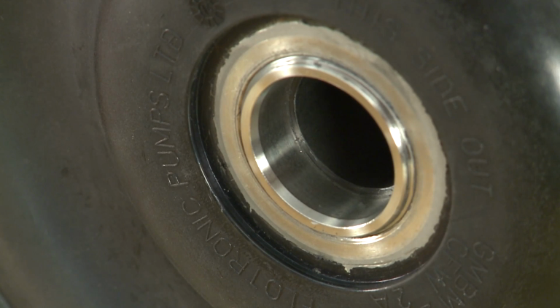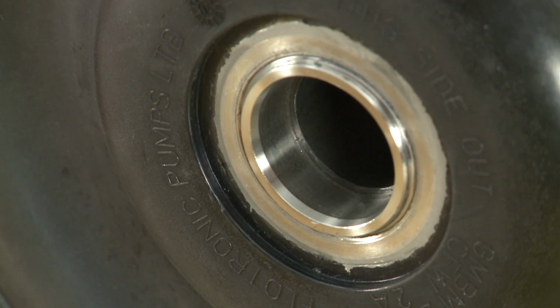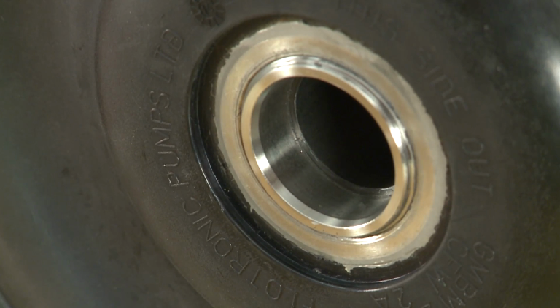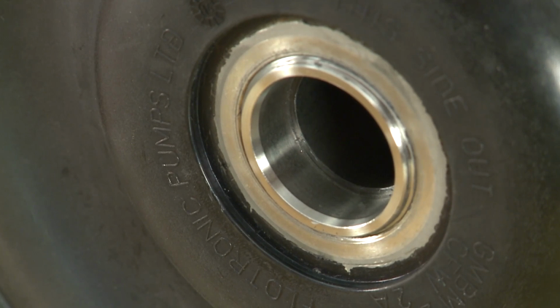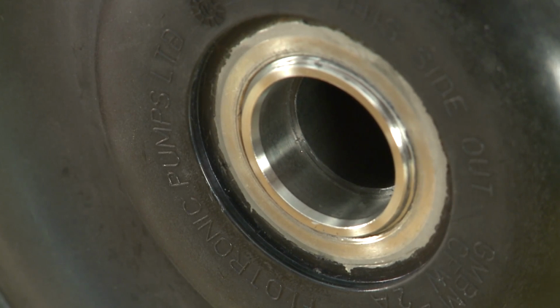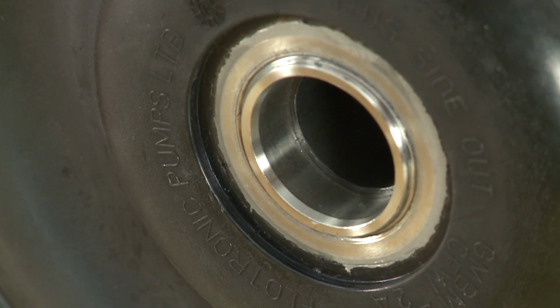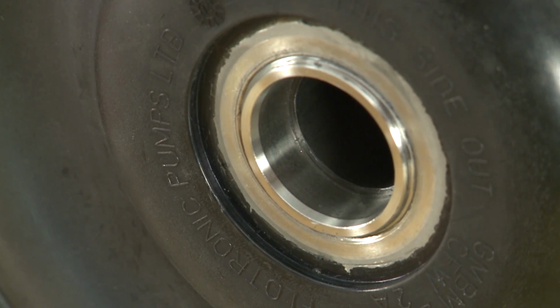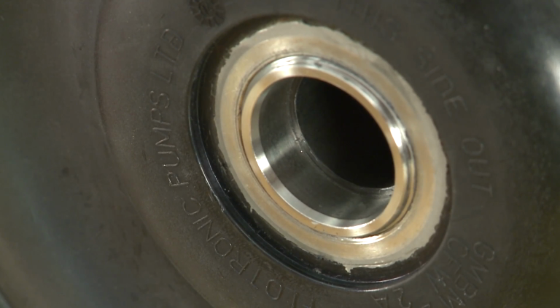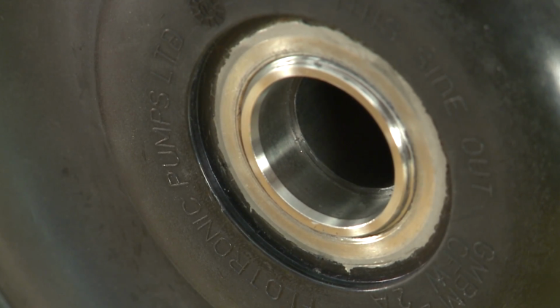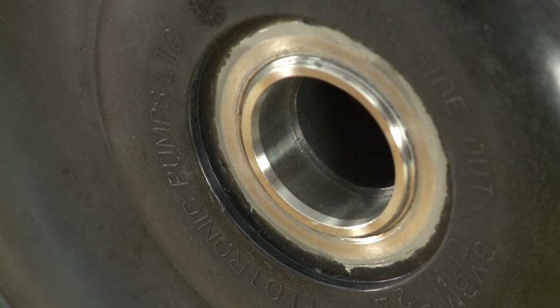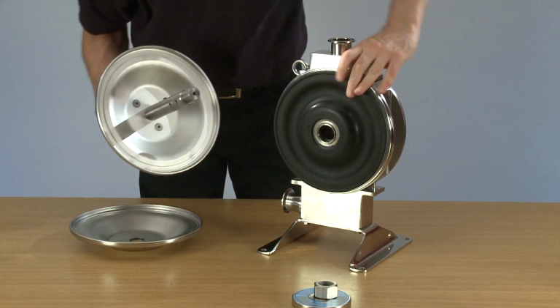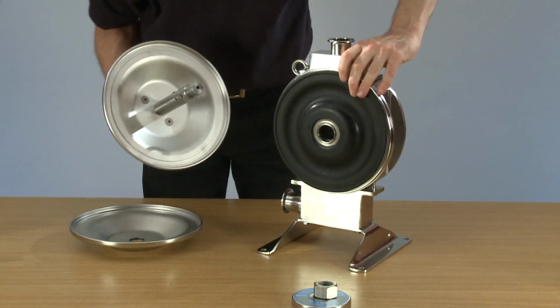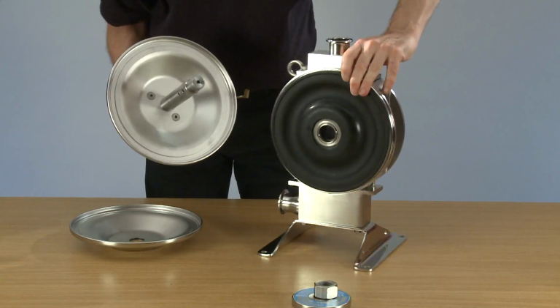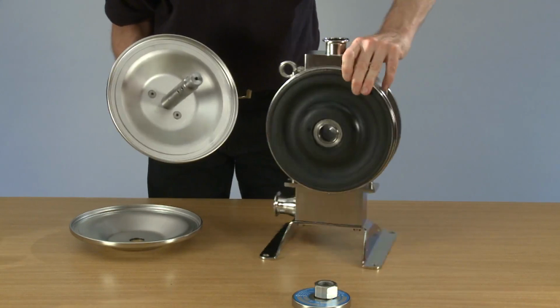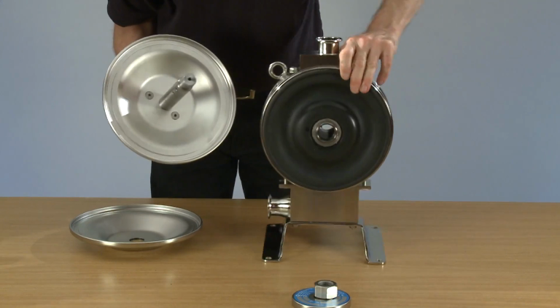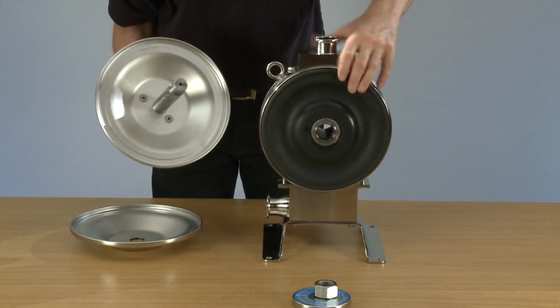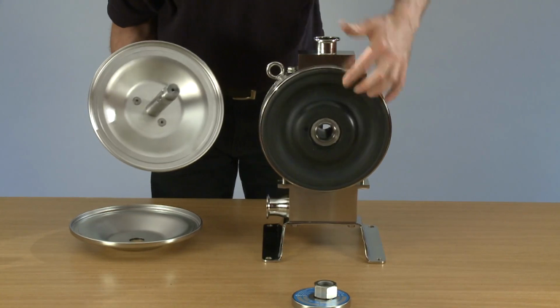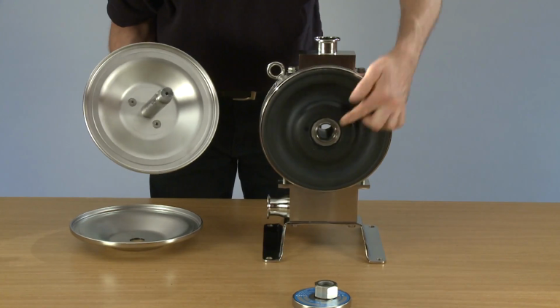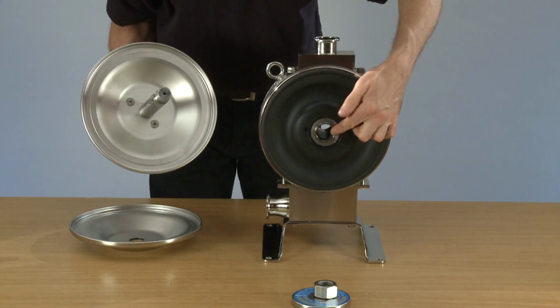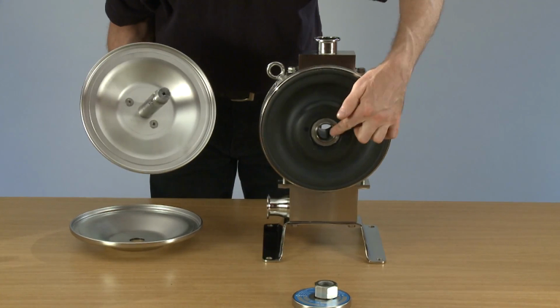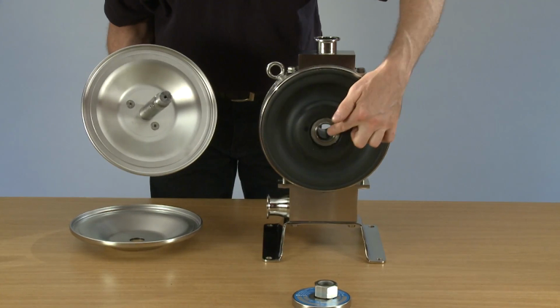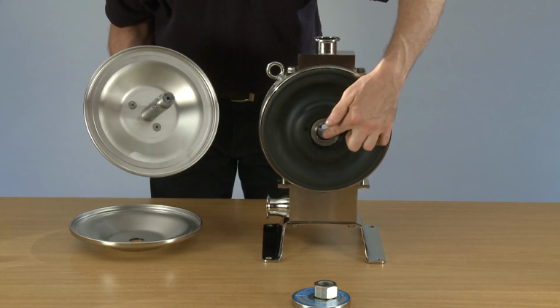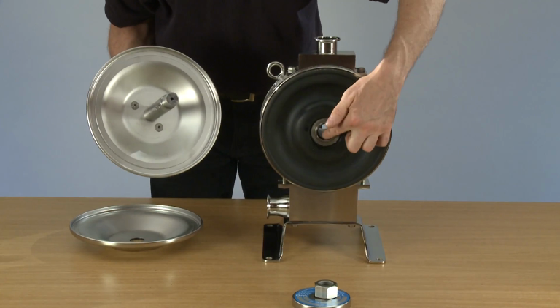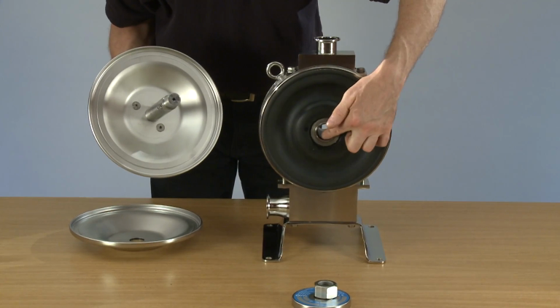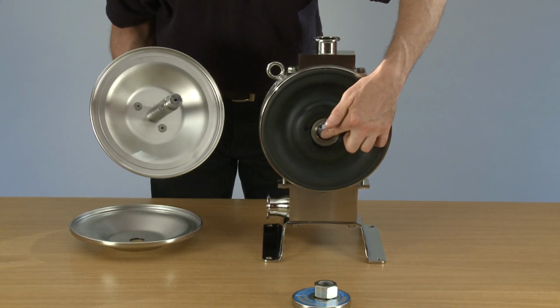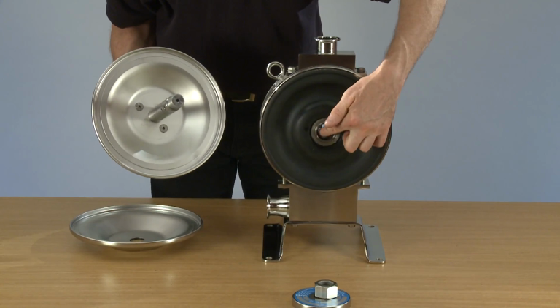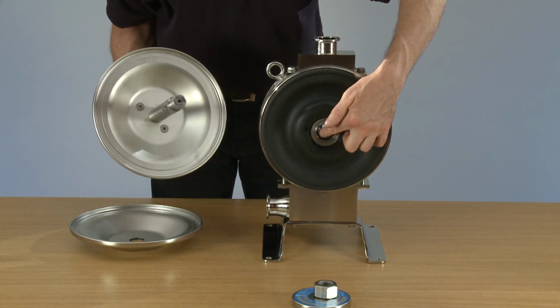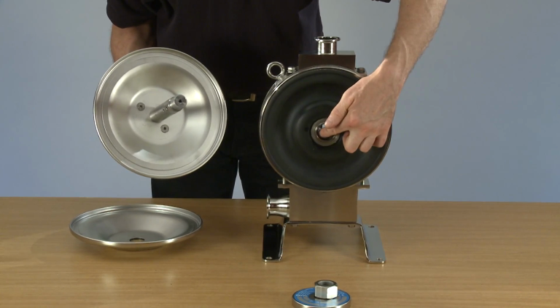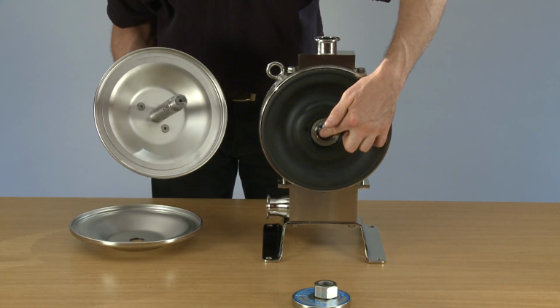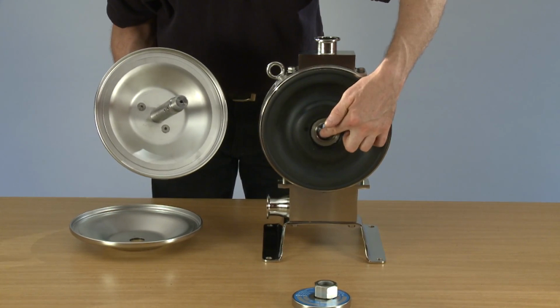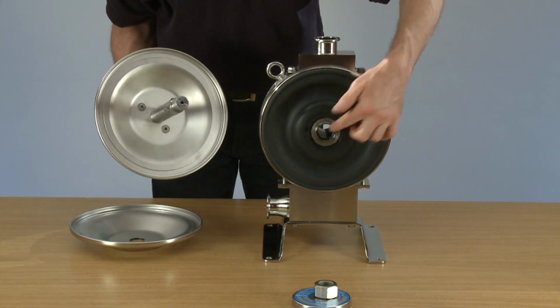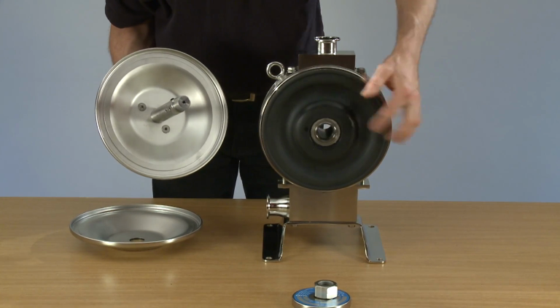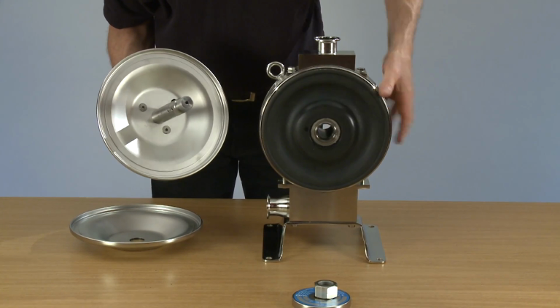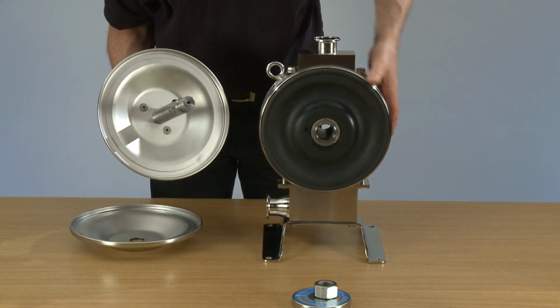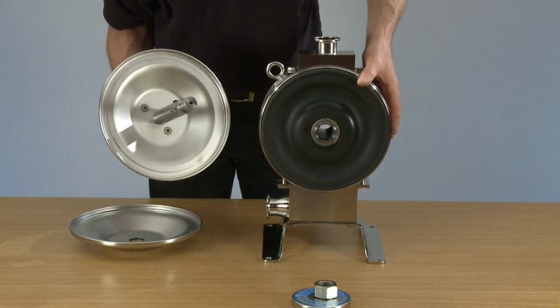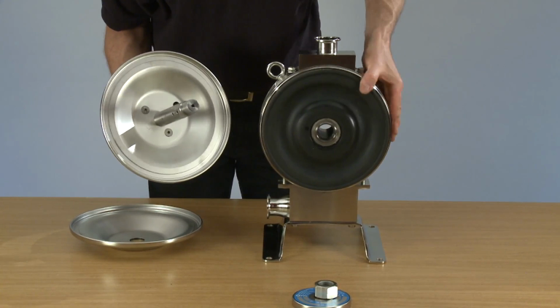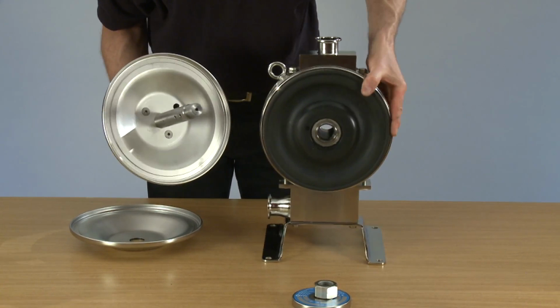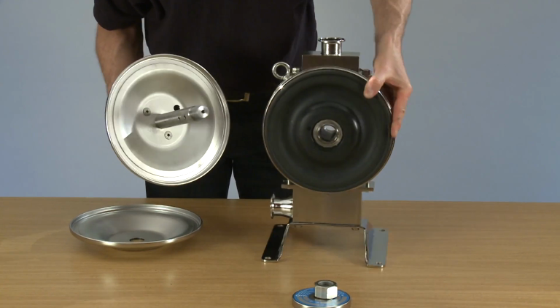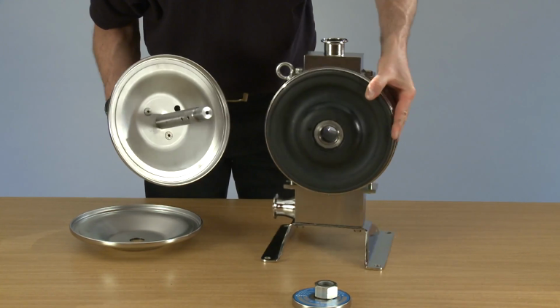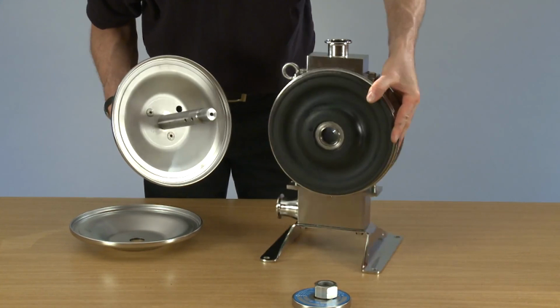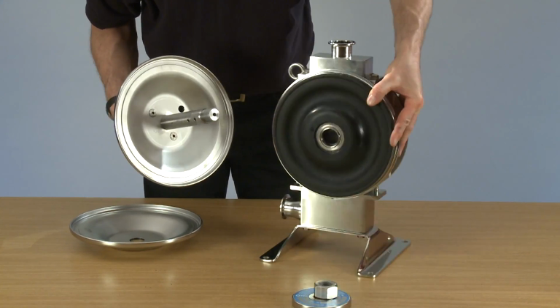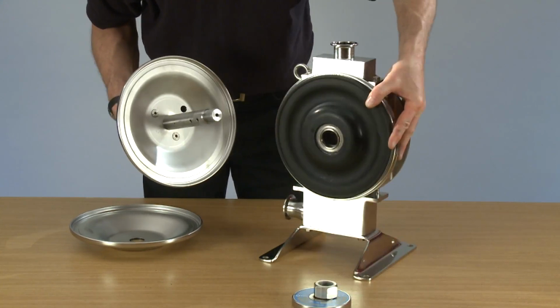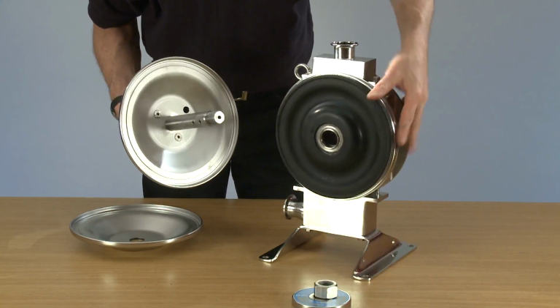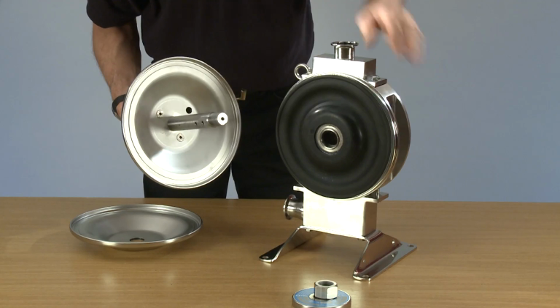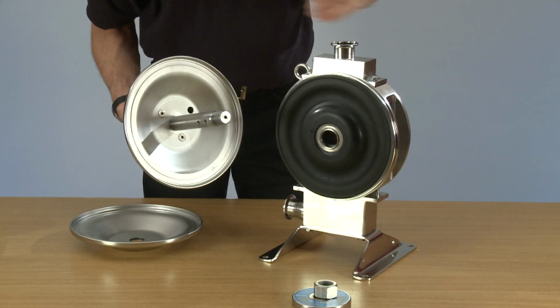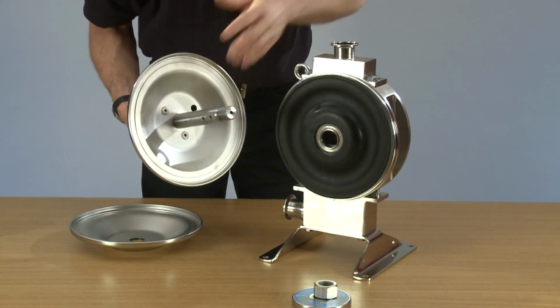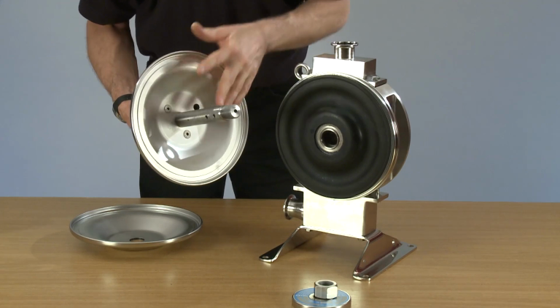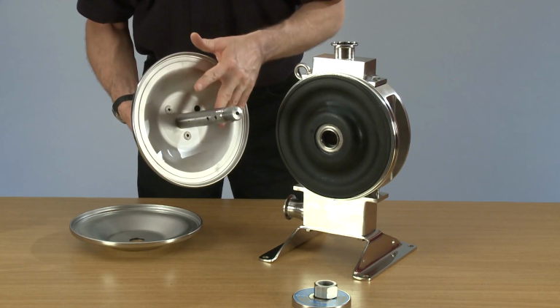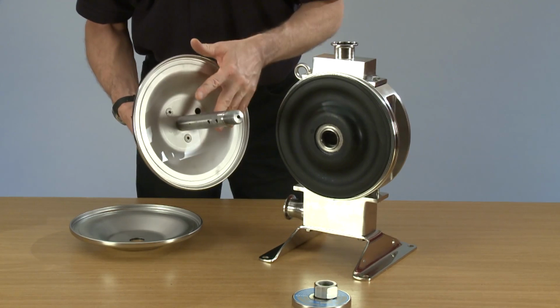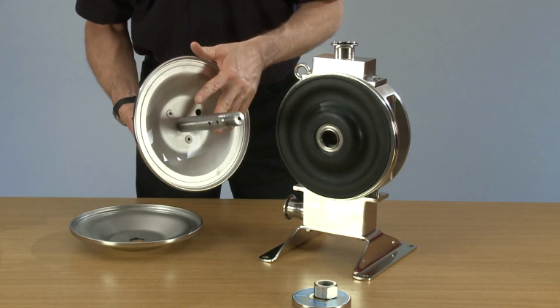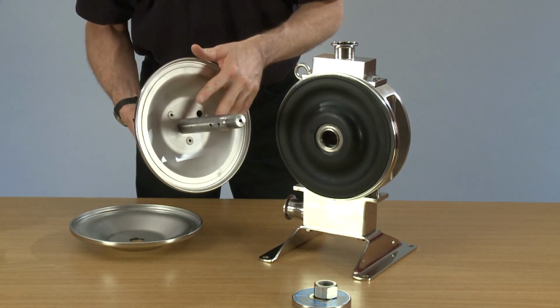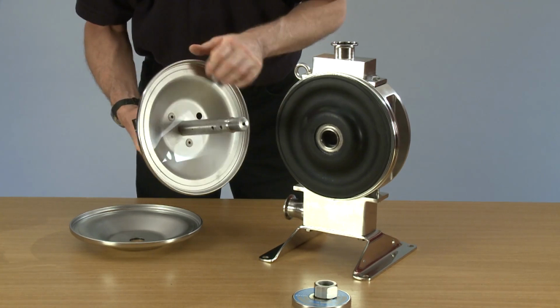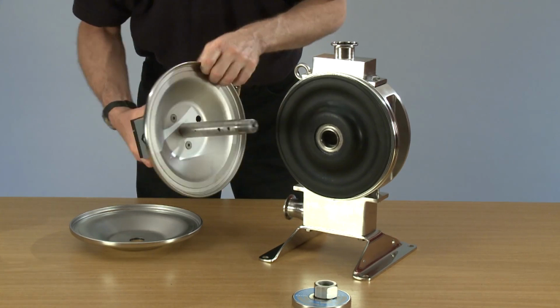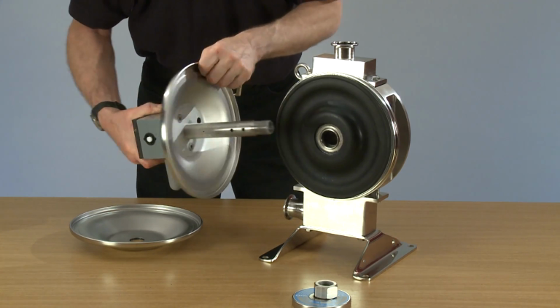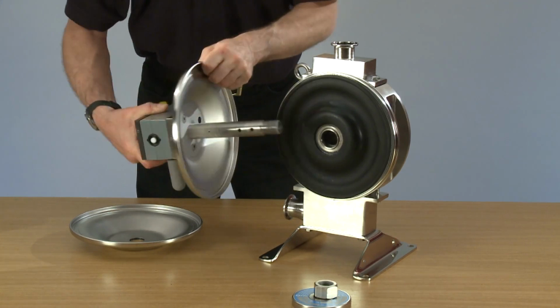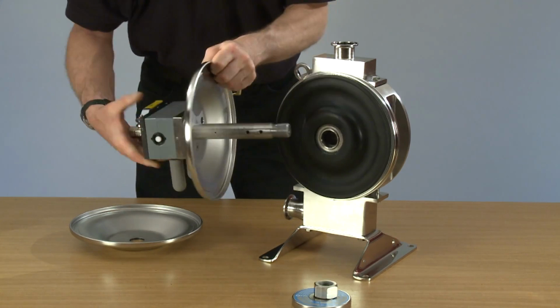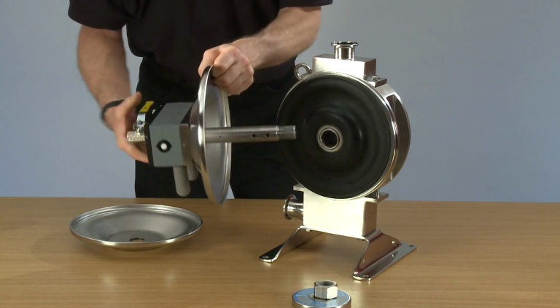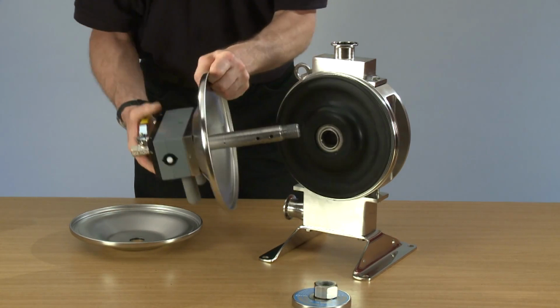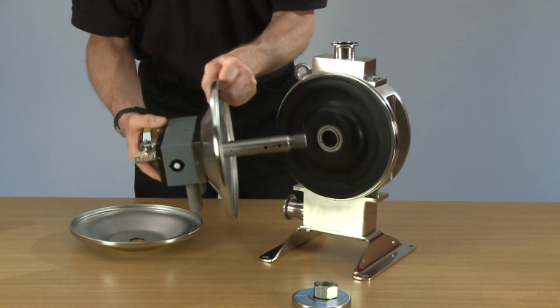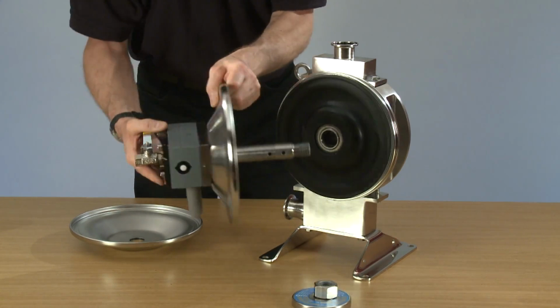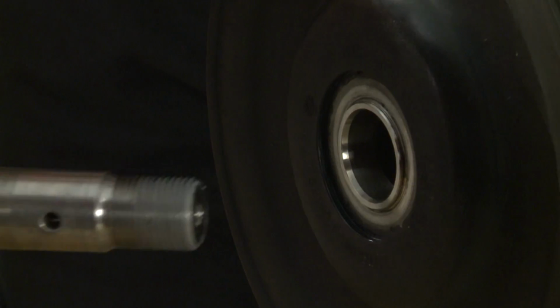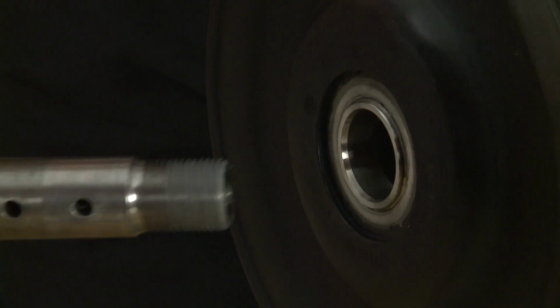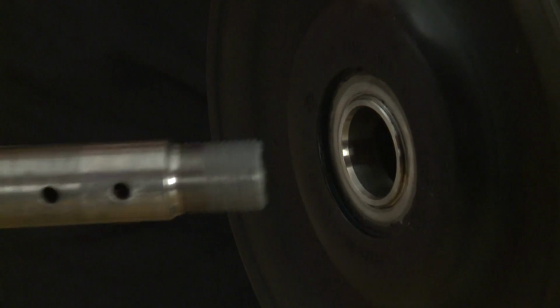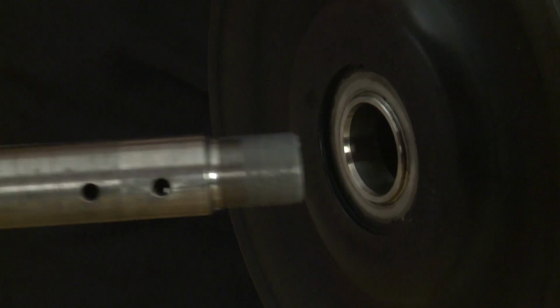Ensuring the end — the bearings are closest to the end — the system goes into.